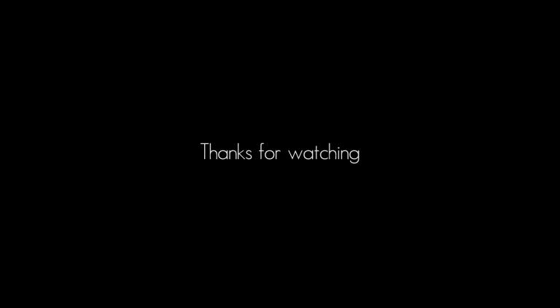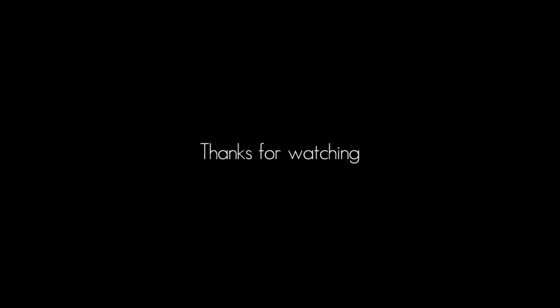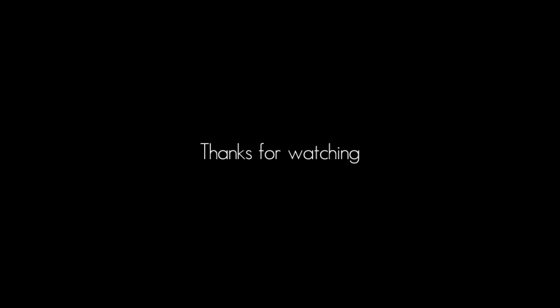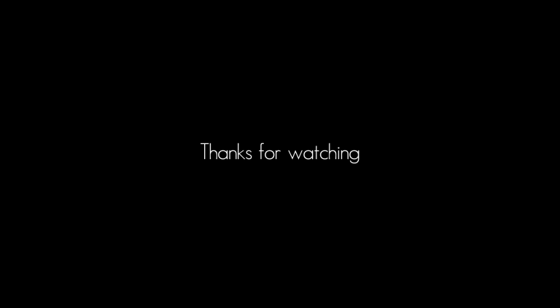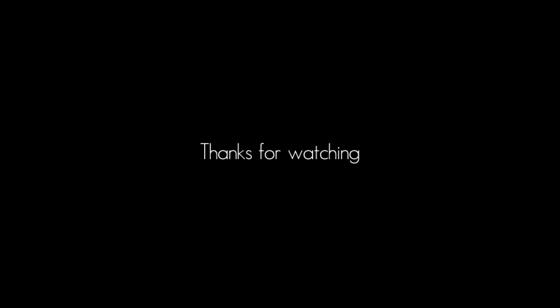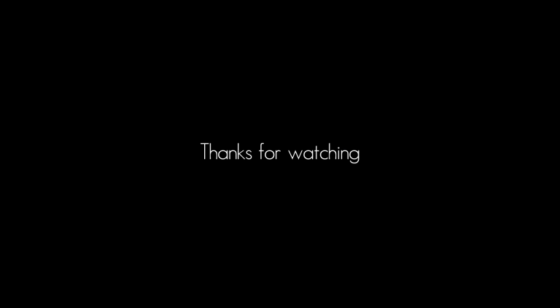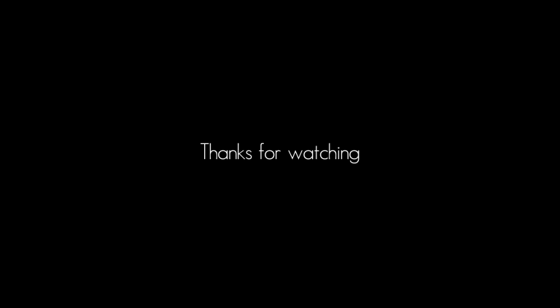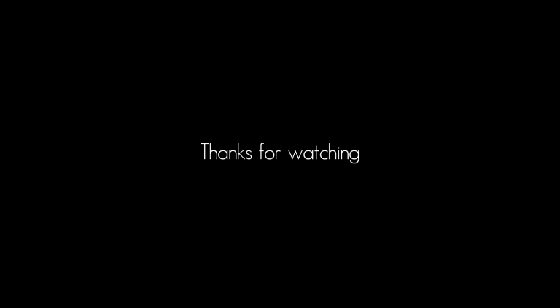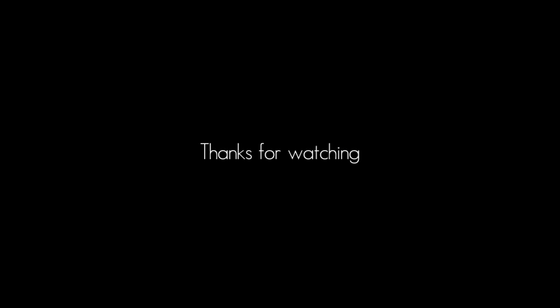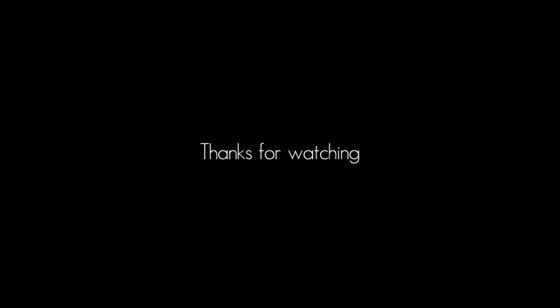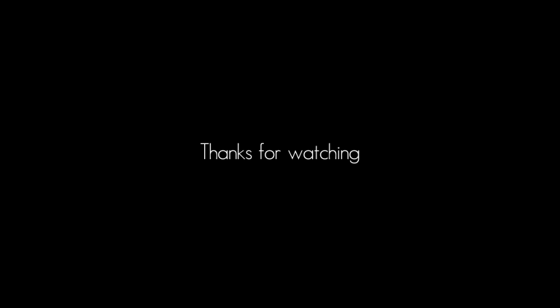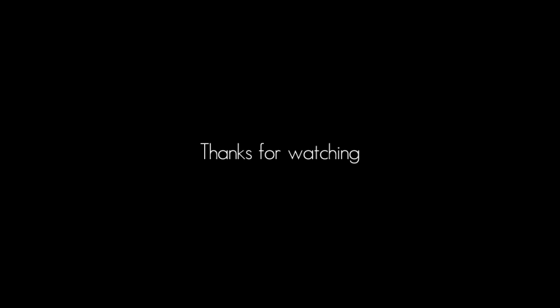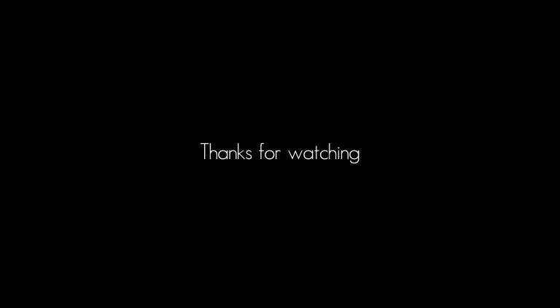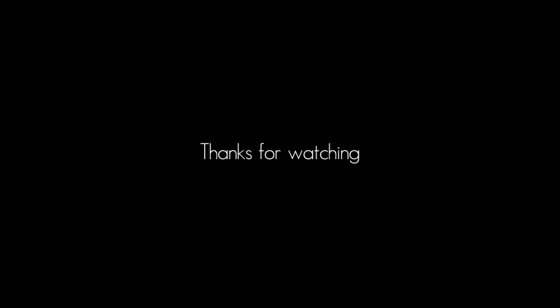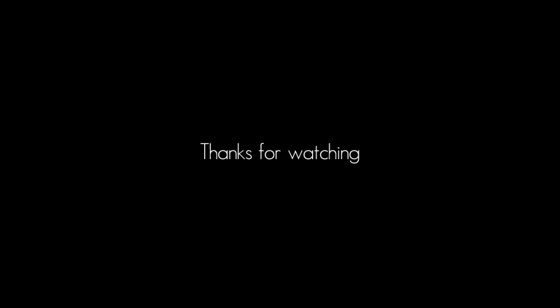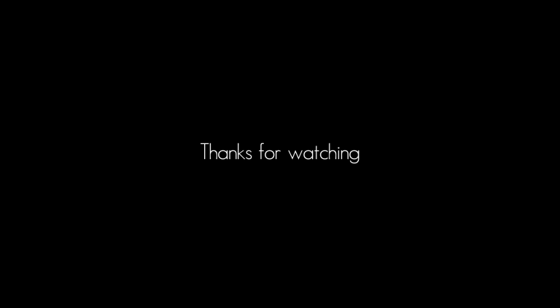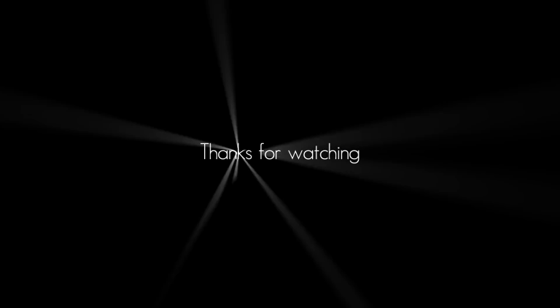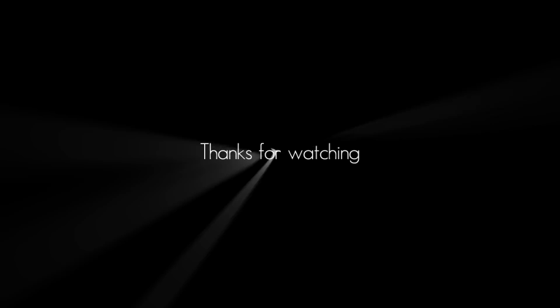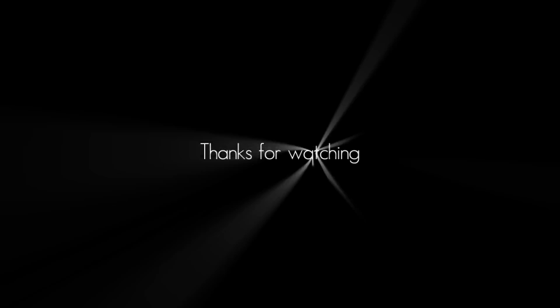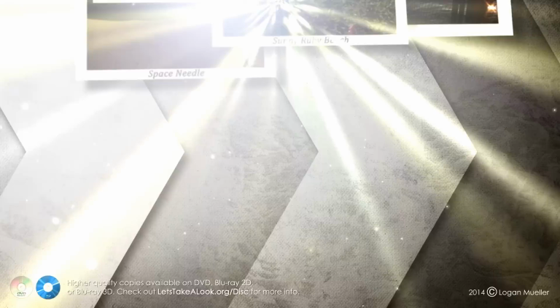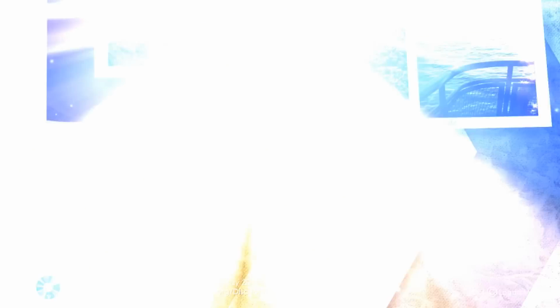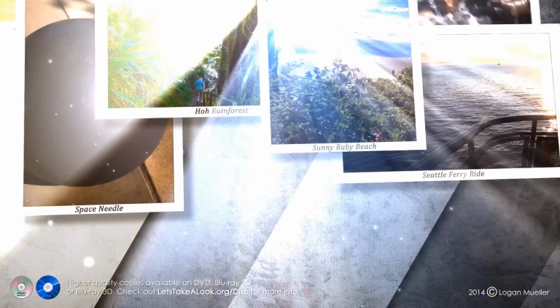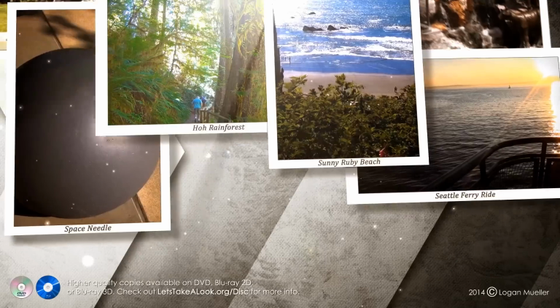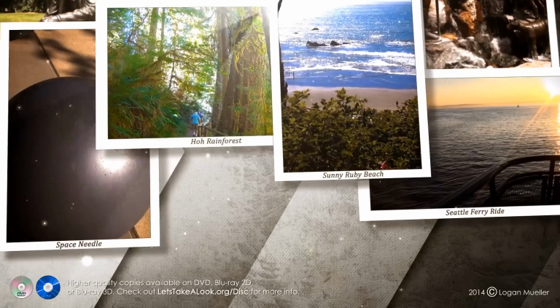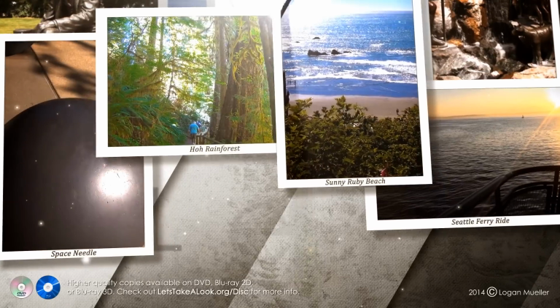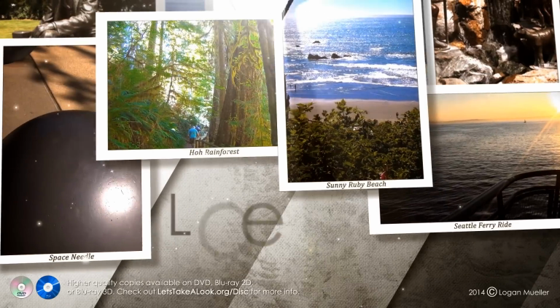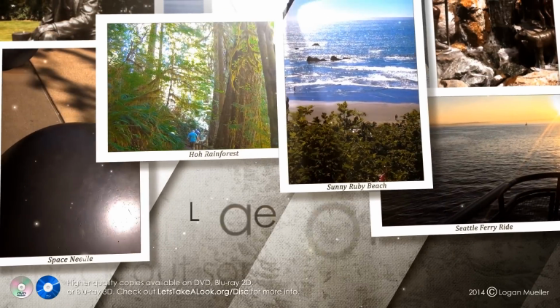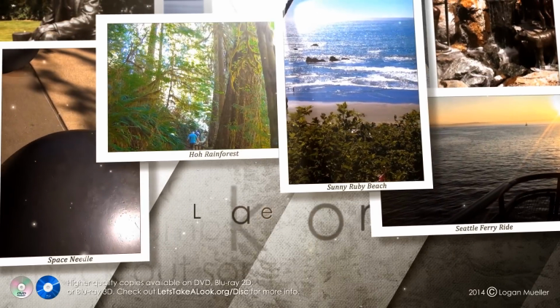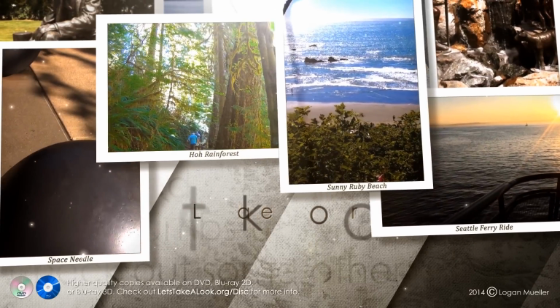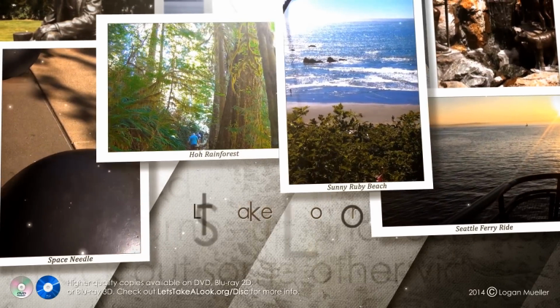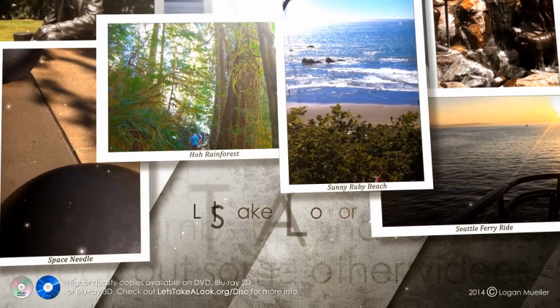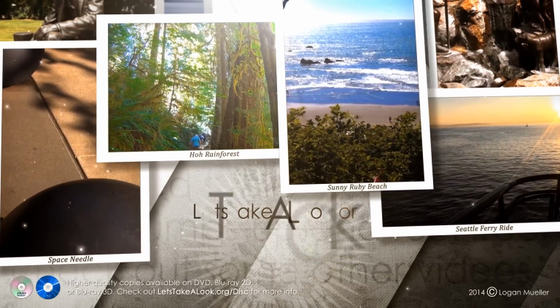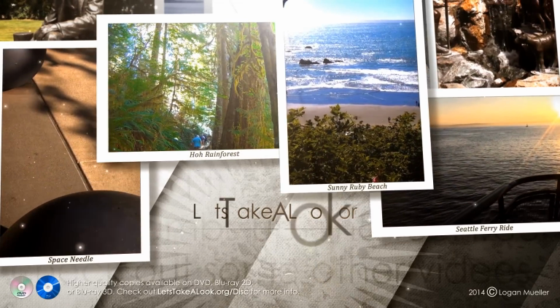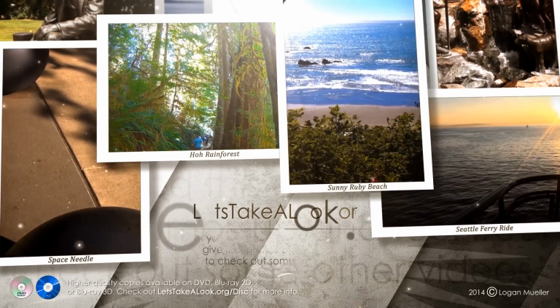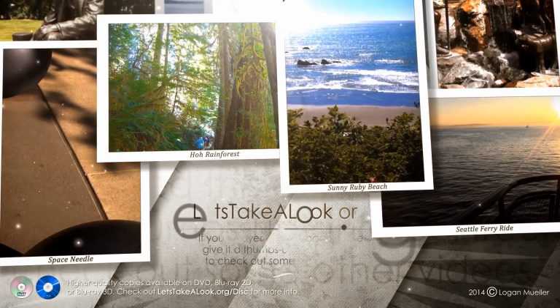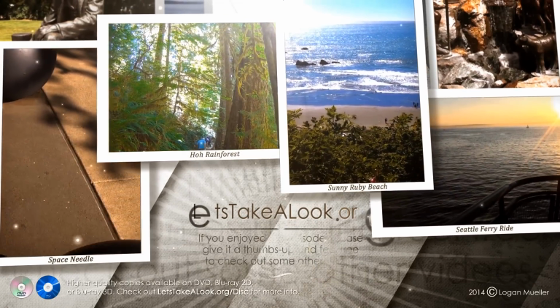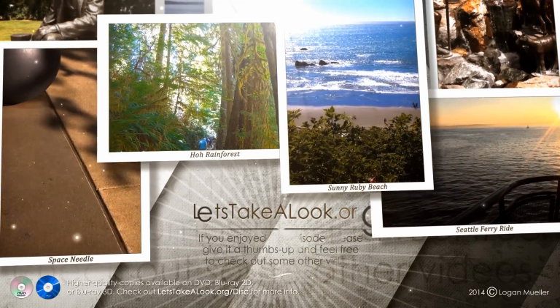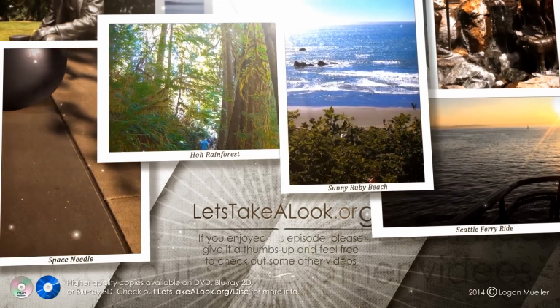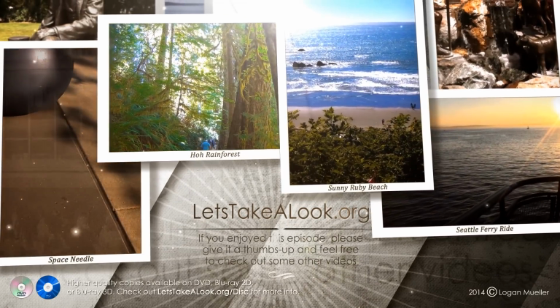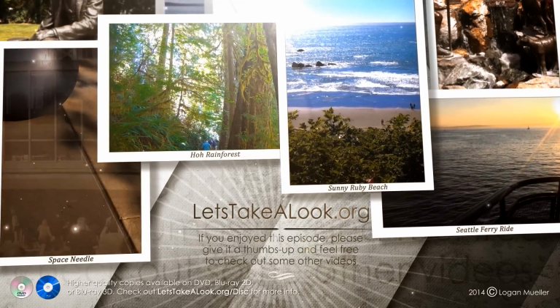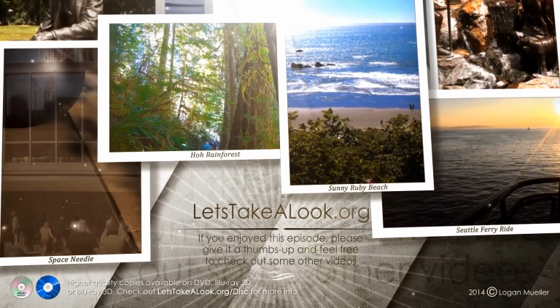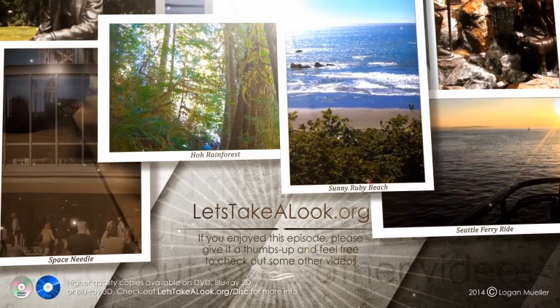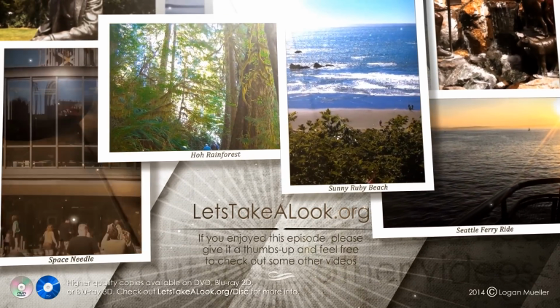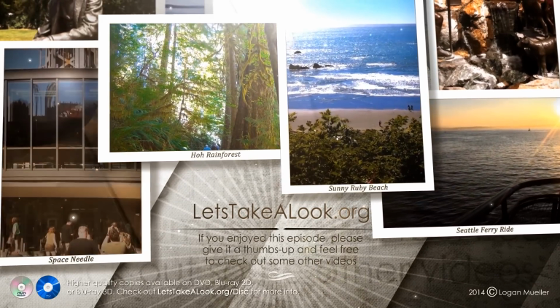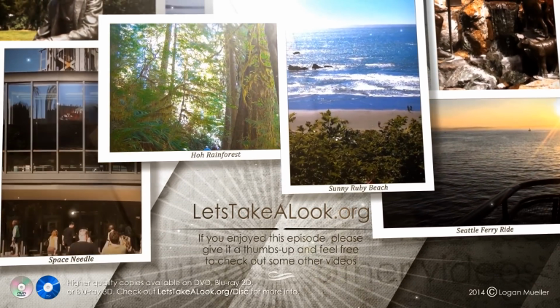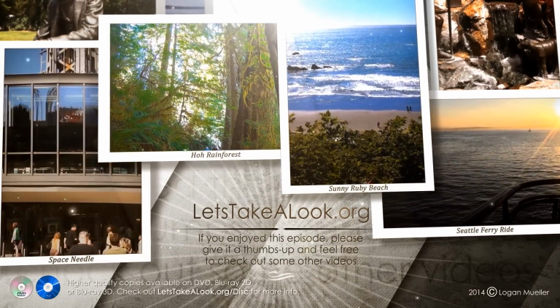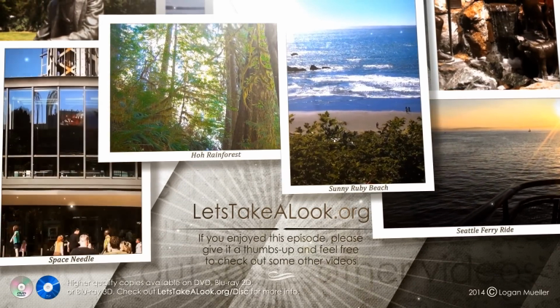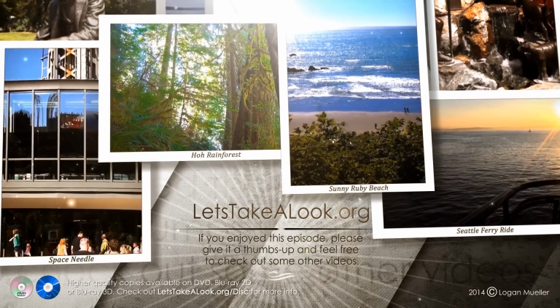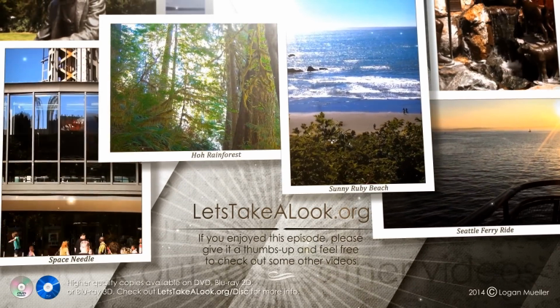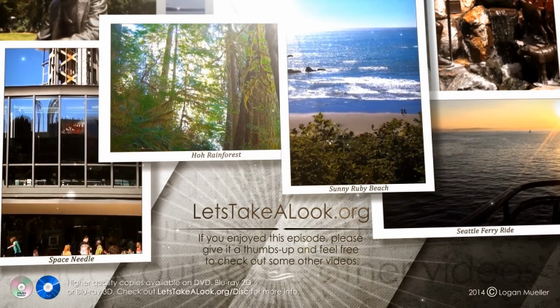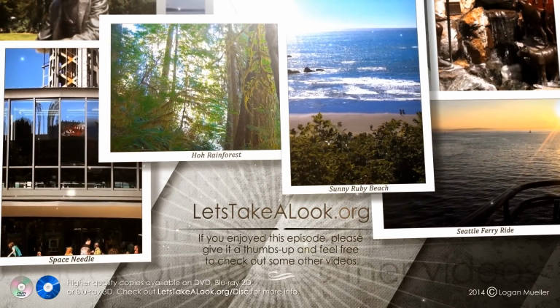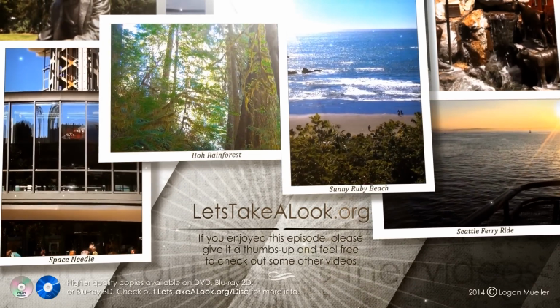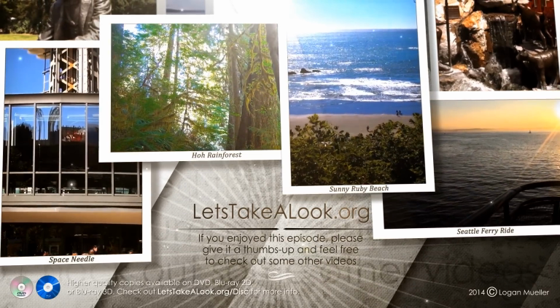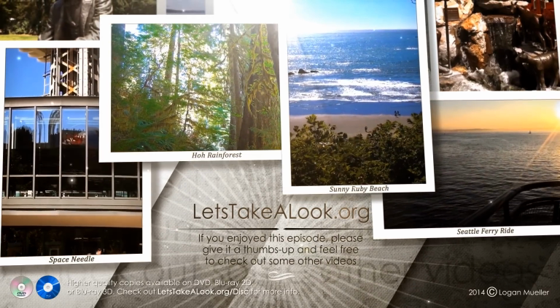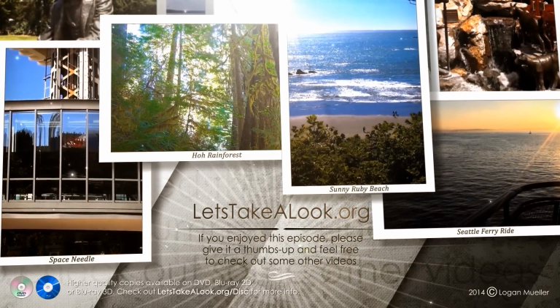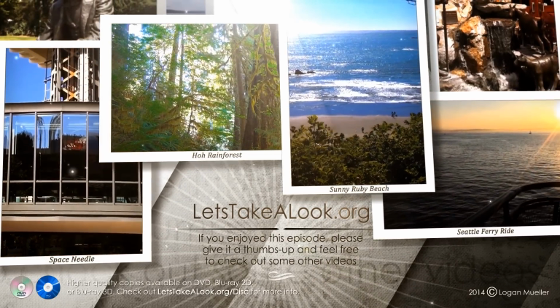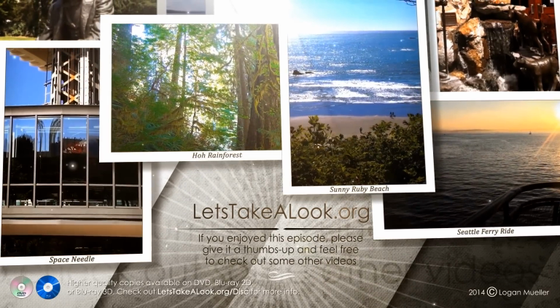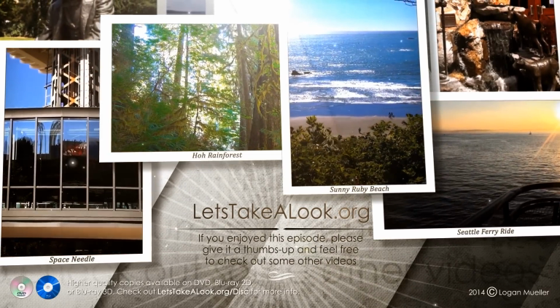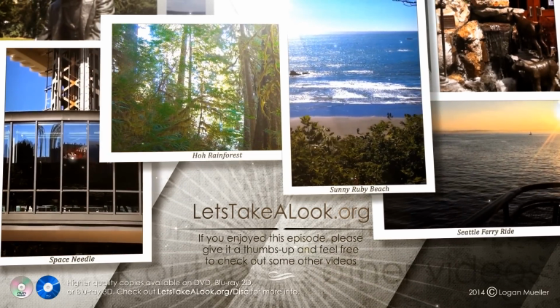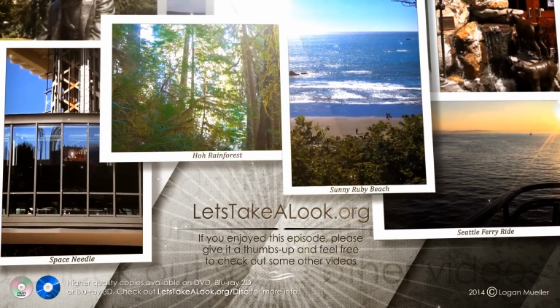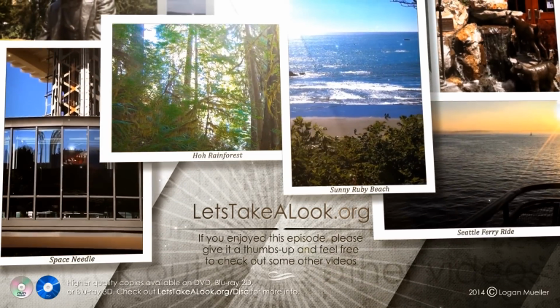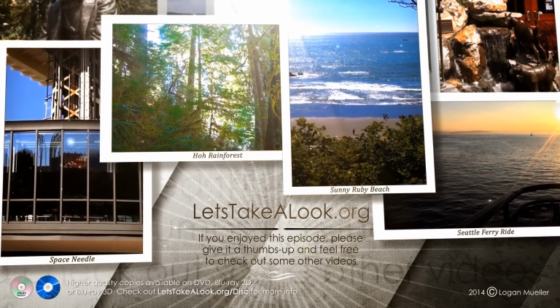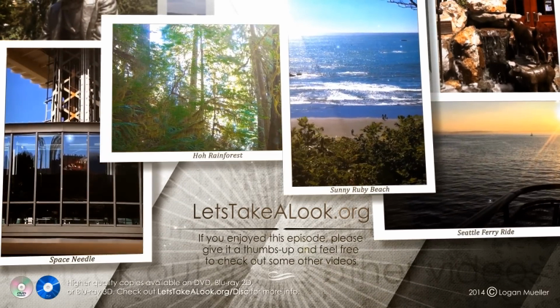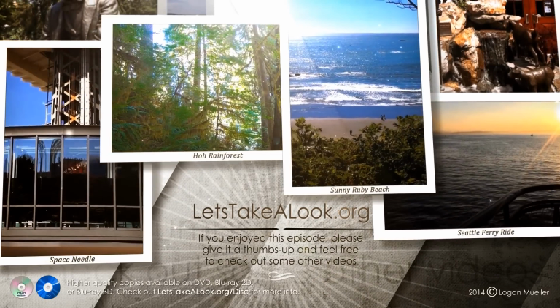Well, that wraps up today's look at the Chevrolet Volt. If you enjoyed this episode, please give it a thumbs up and feel free to check out some other videos. Thanks for watching.